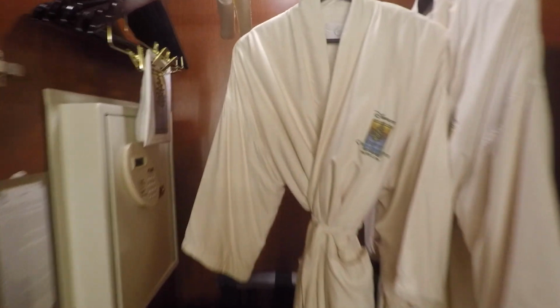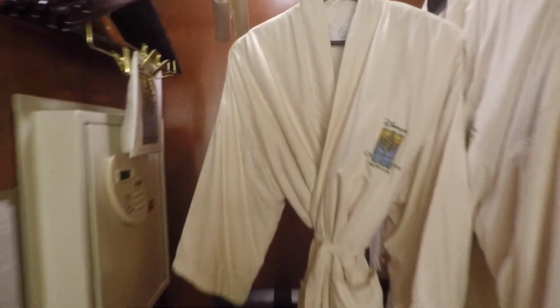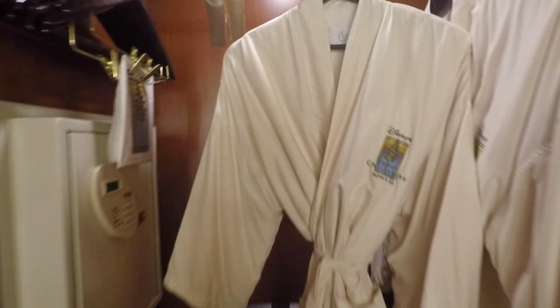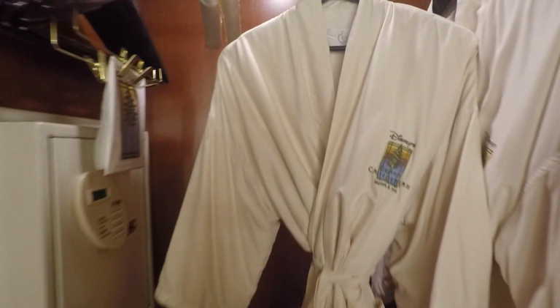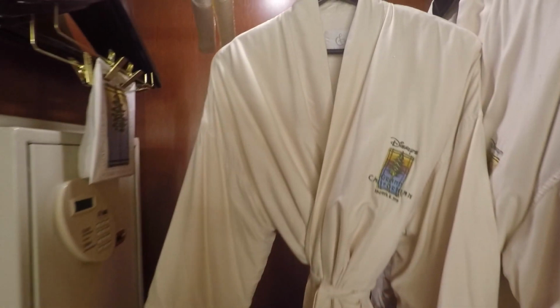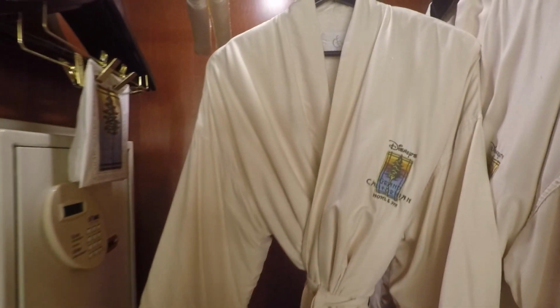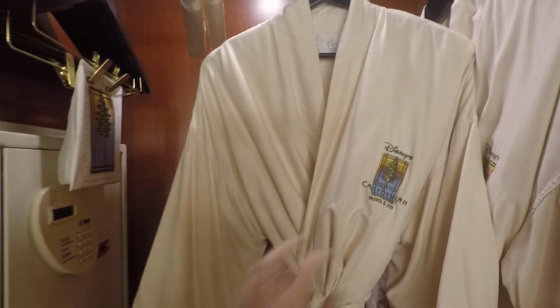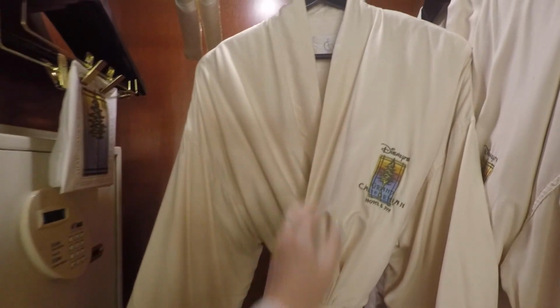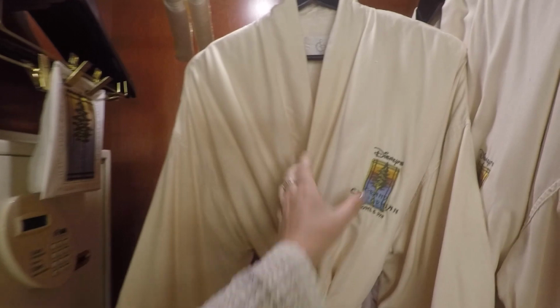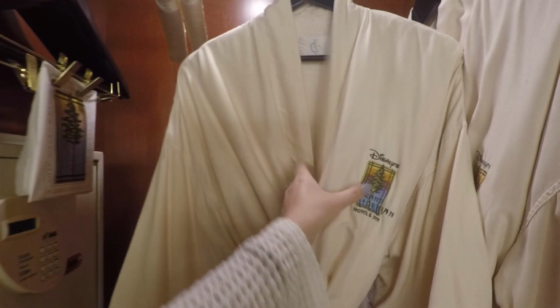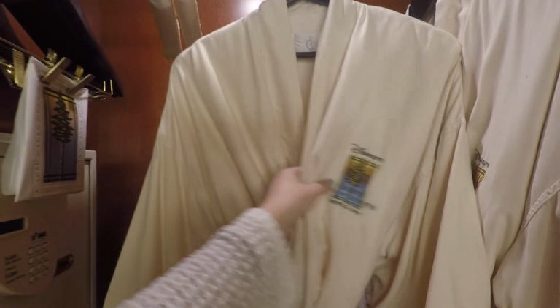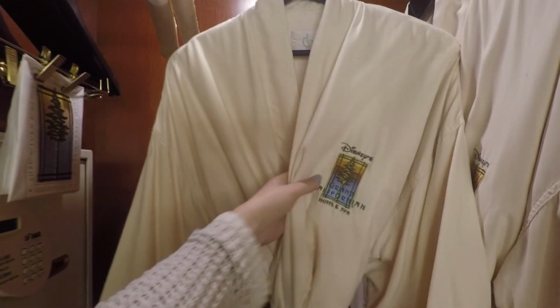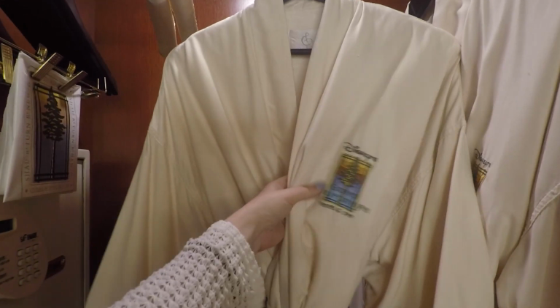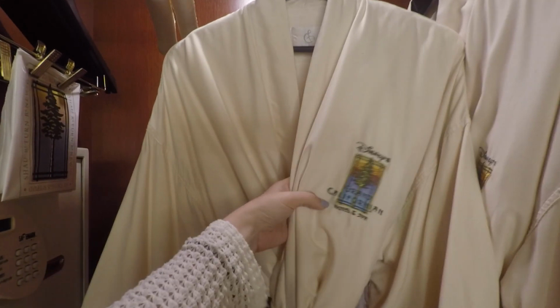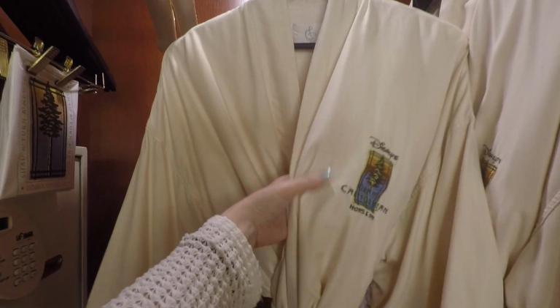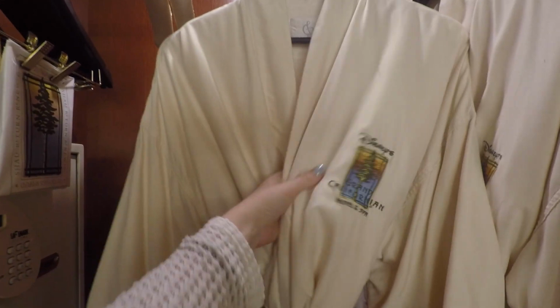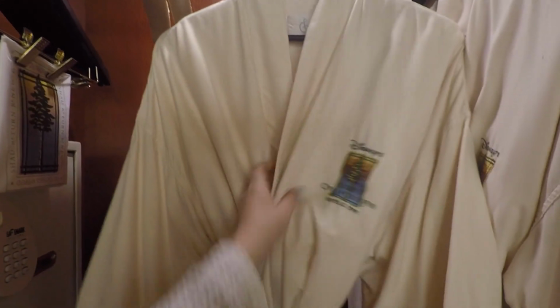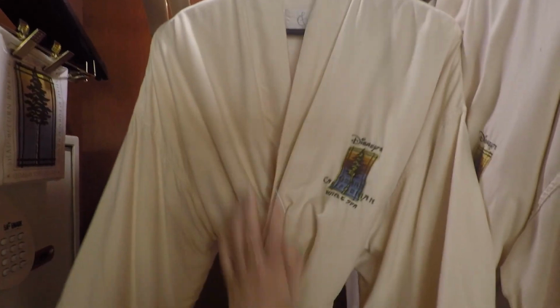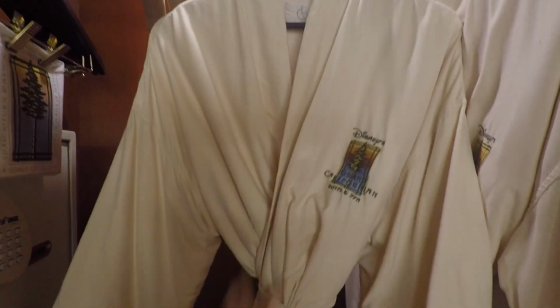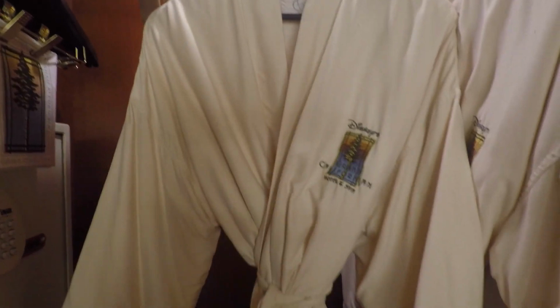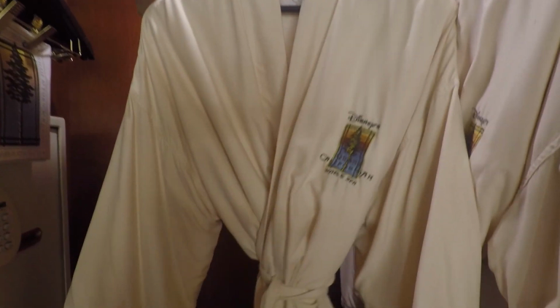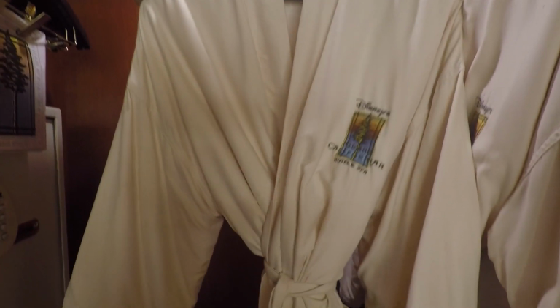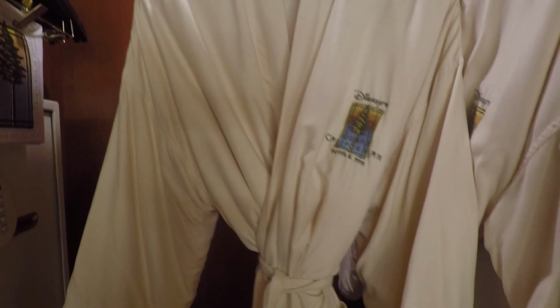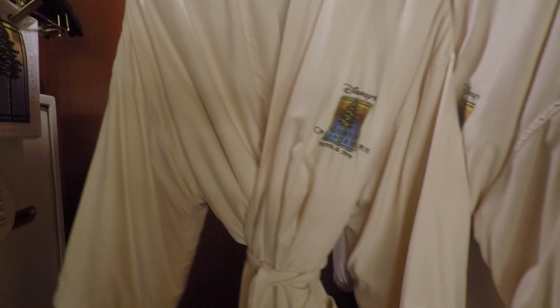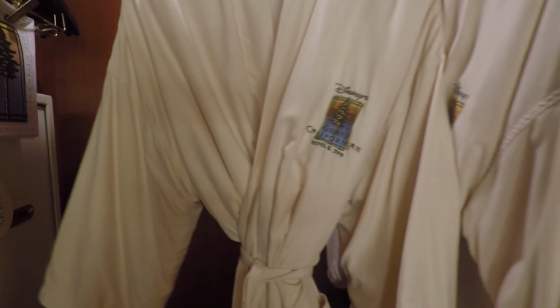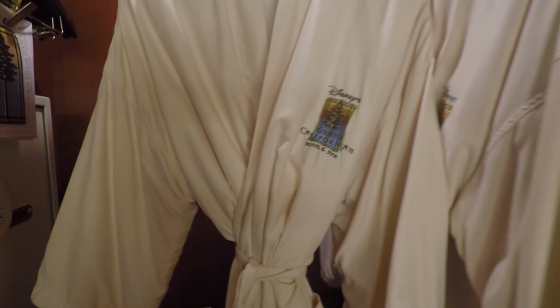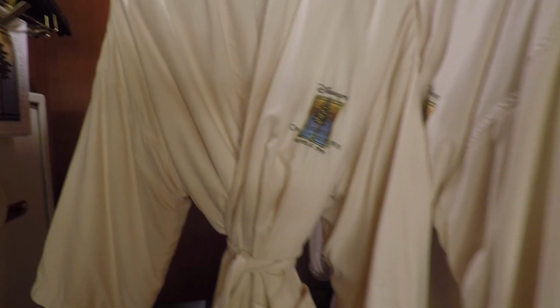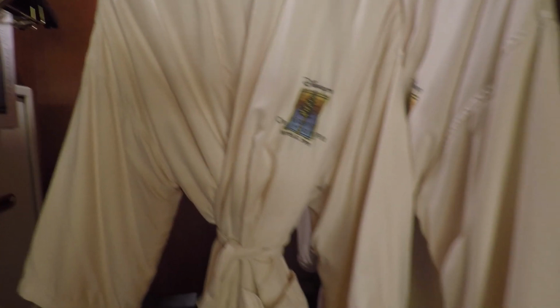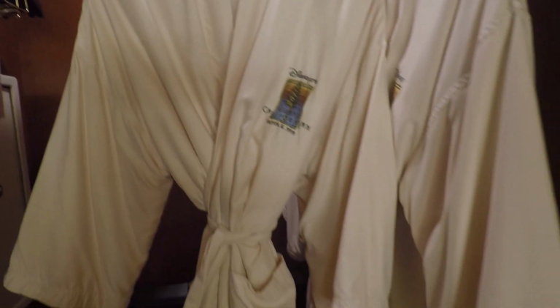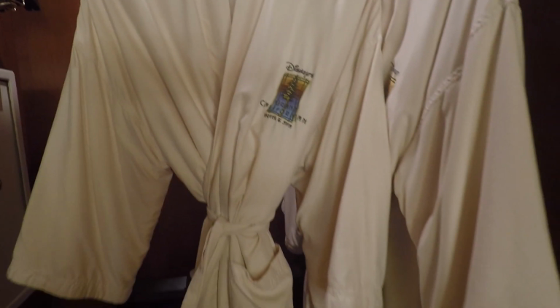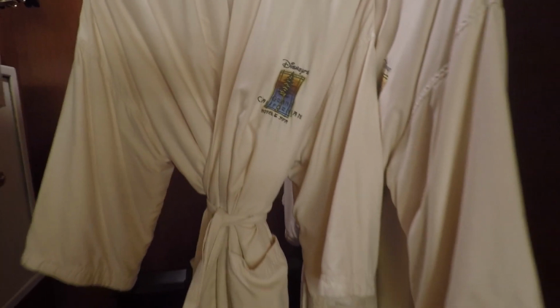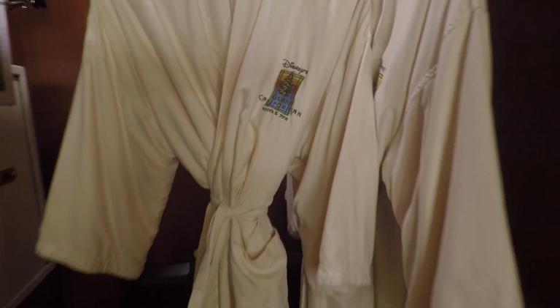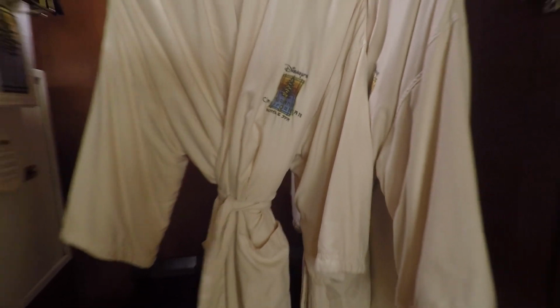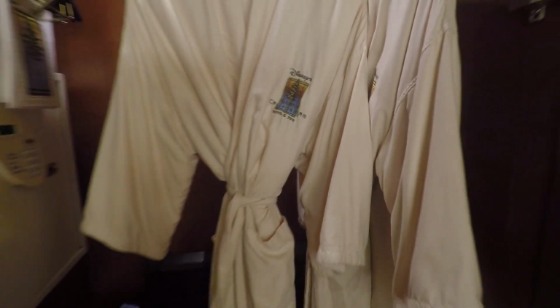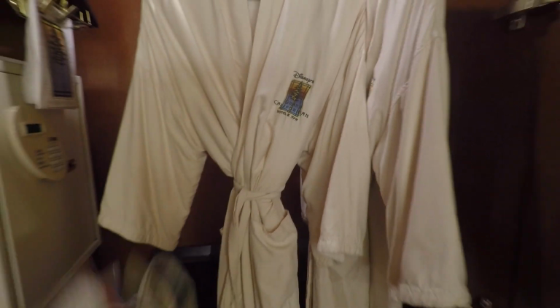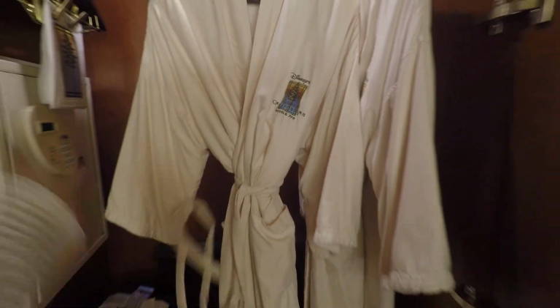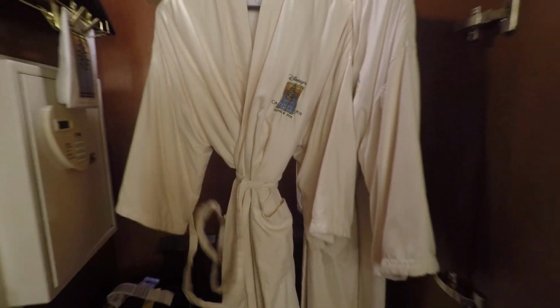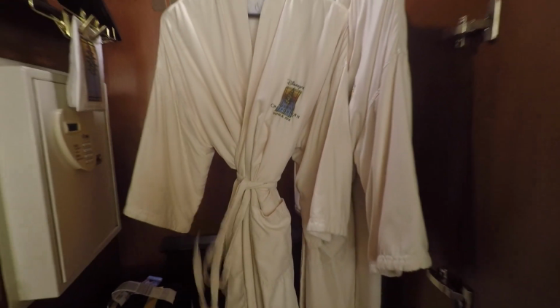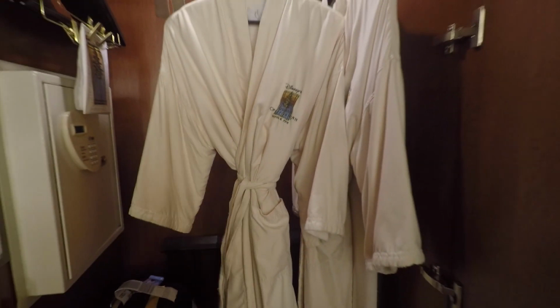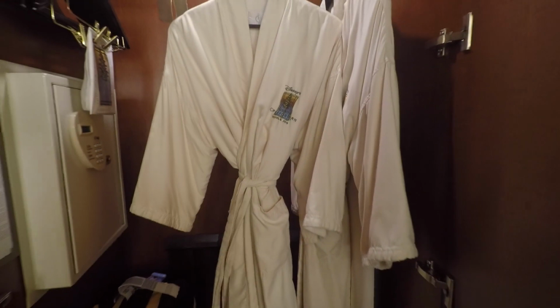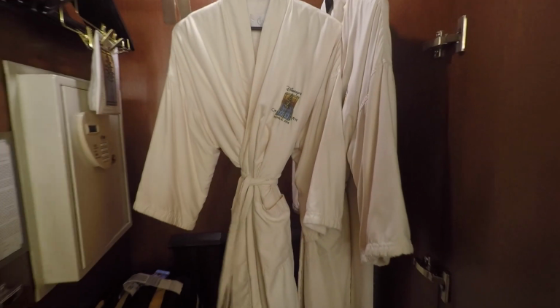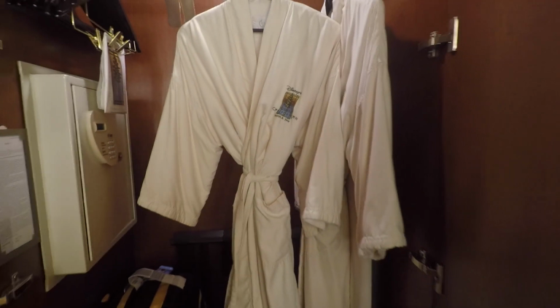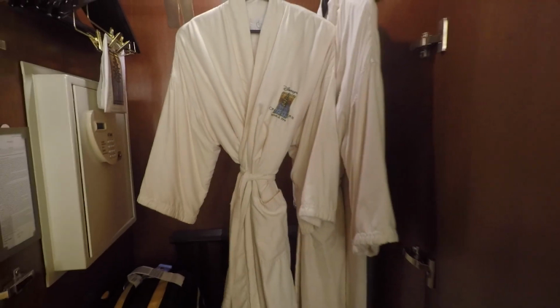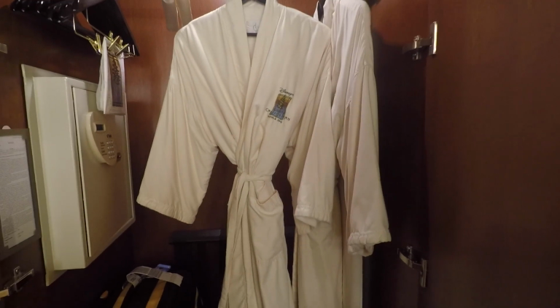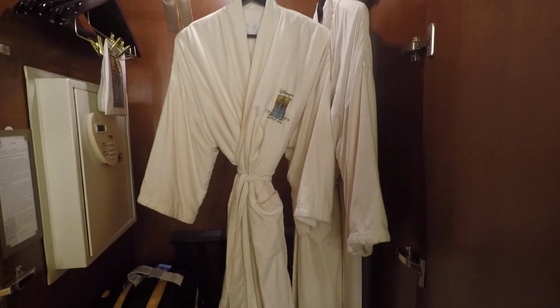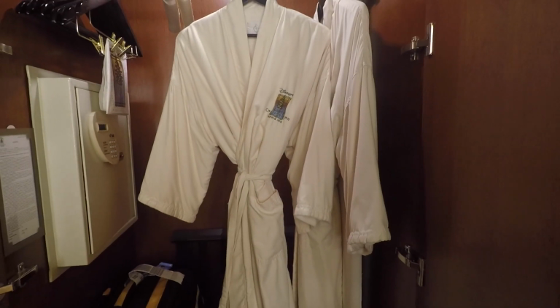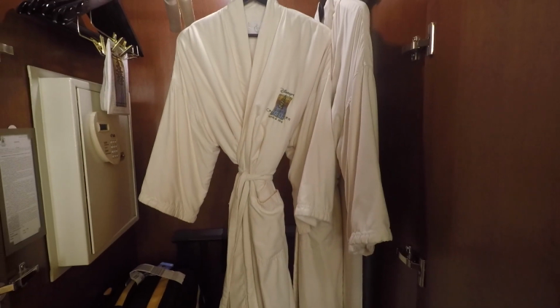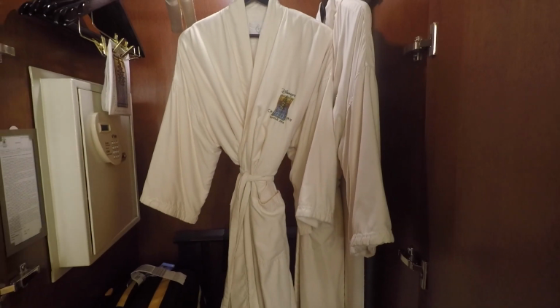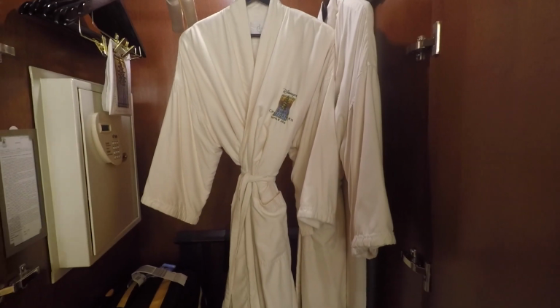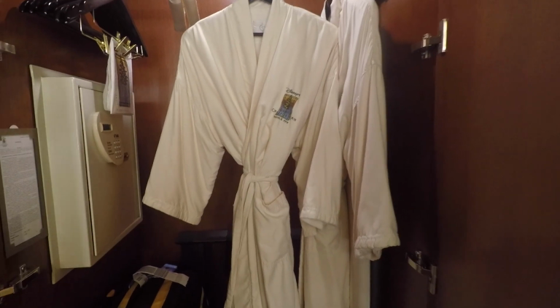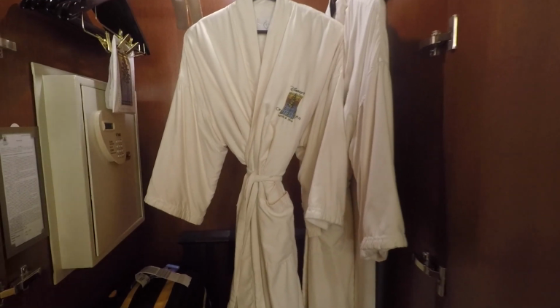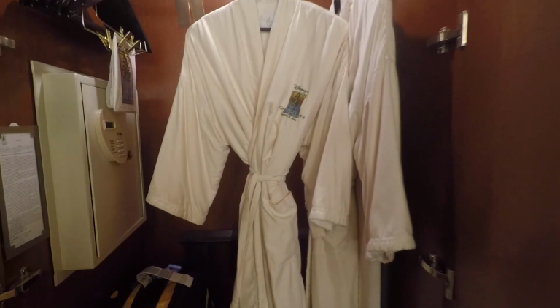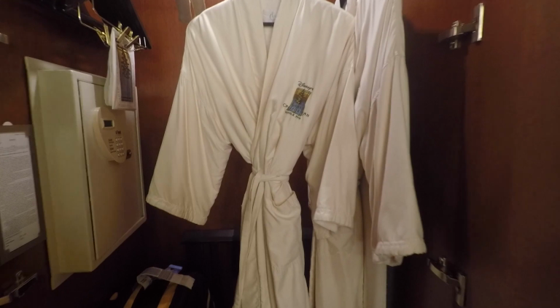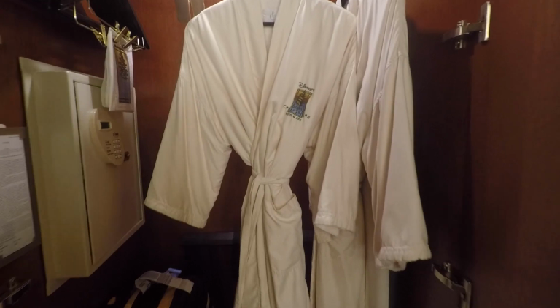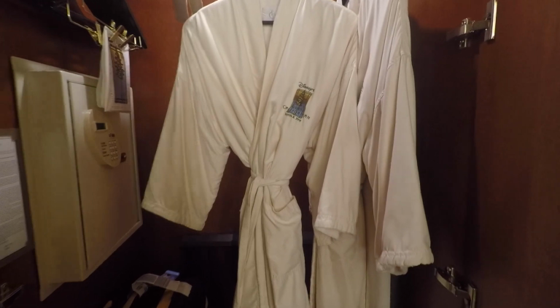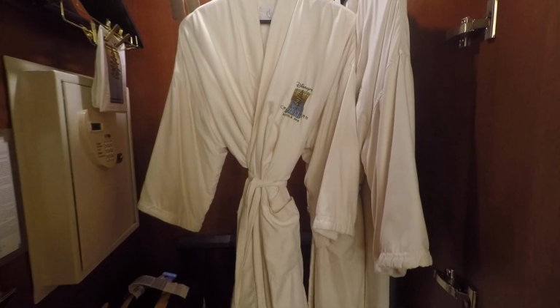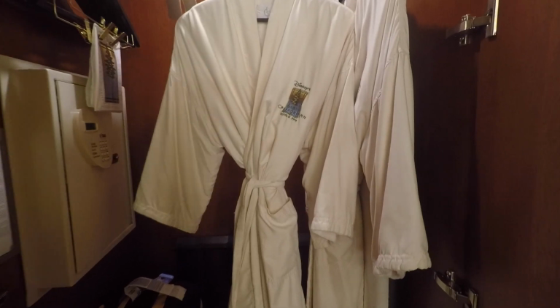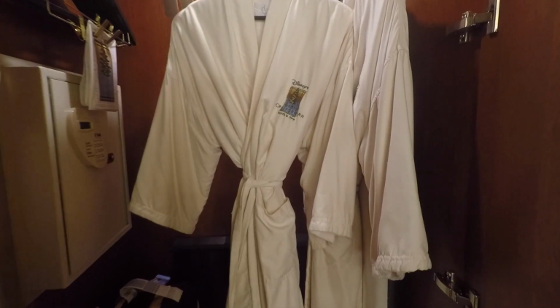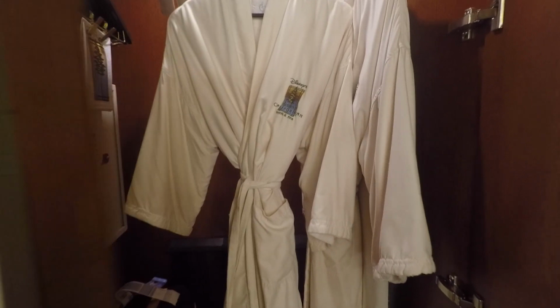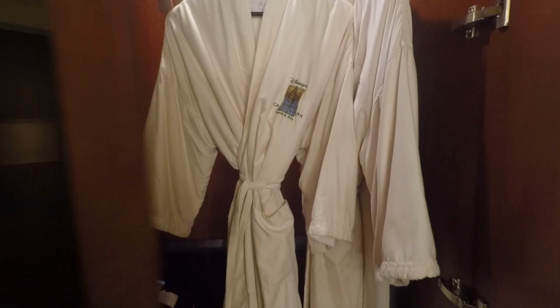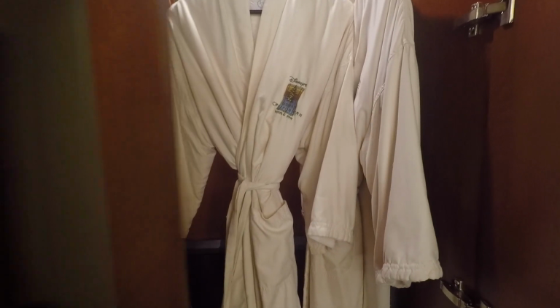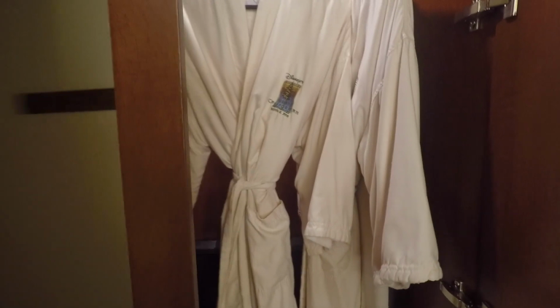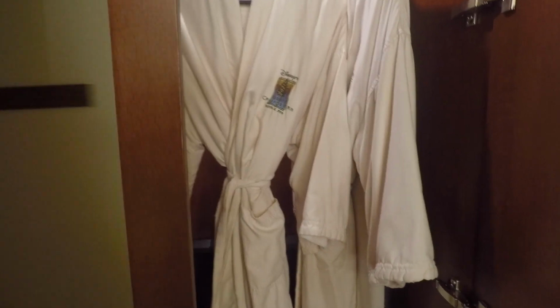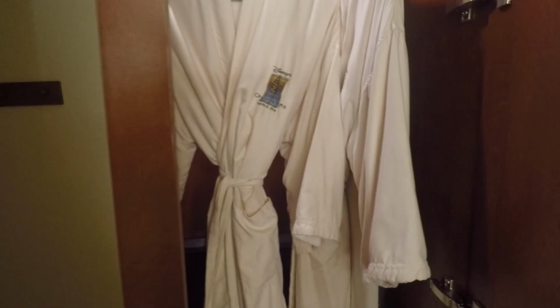With the Grand Californian, two Grand Californian robes will be waiting for us at the club-level lounge.